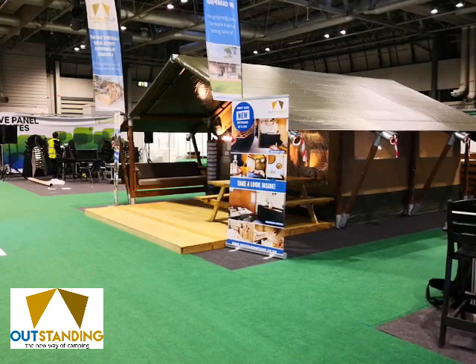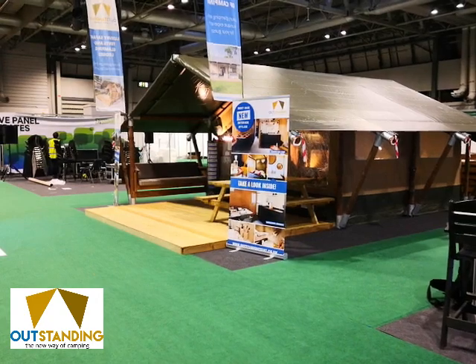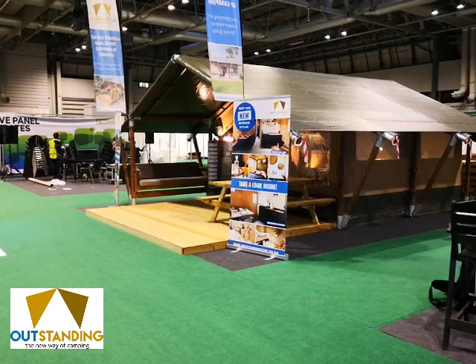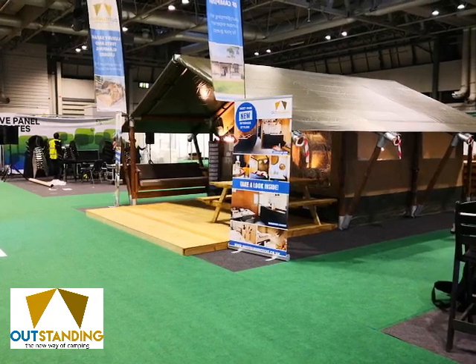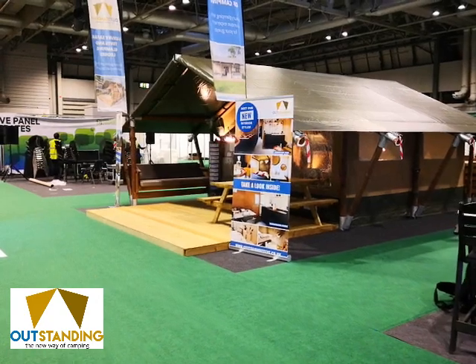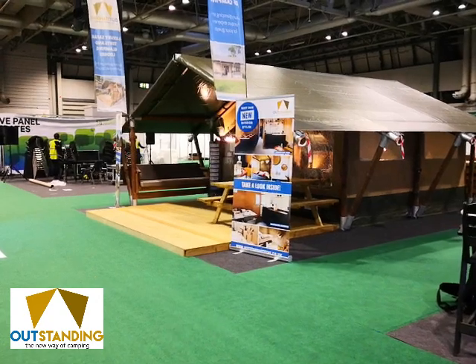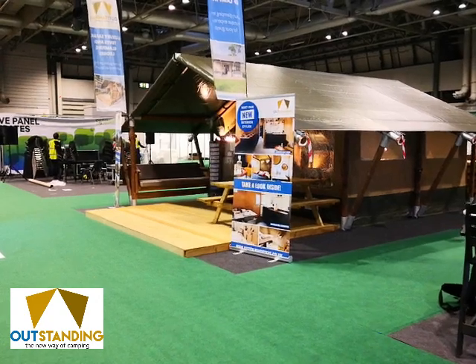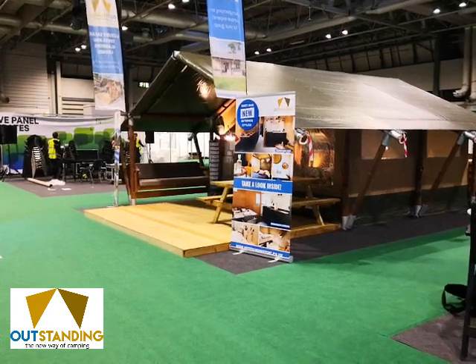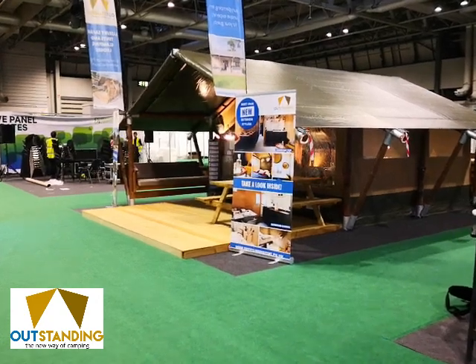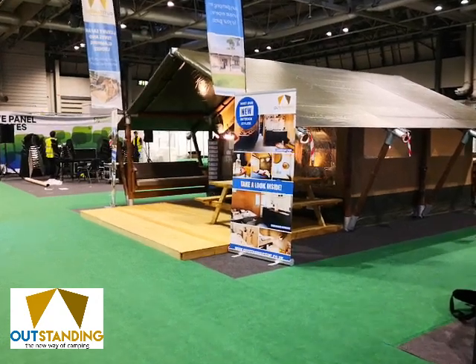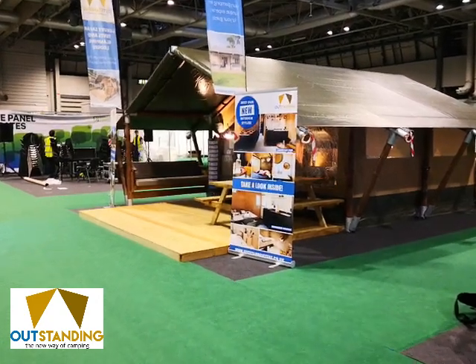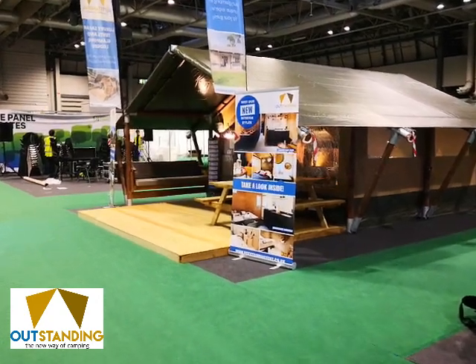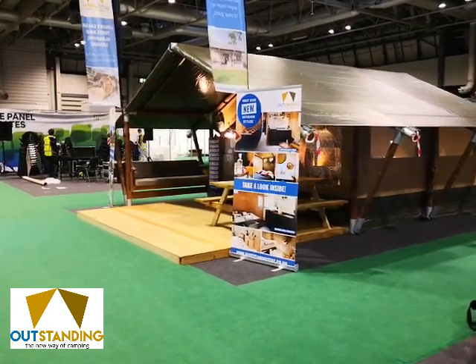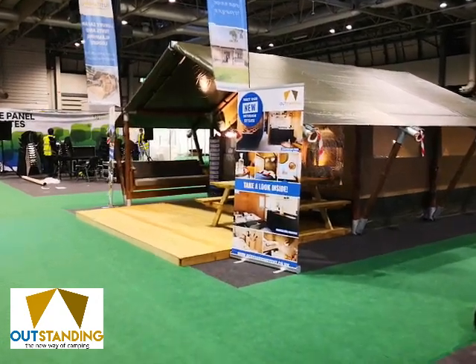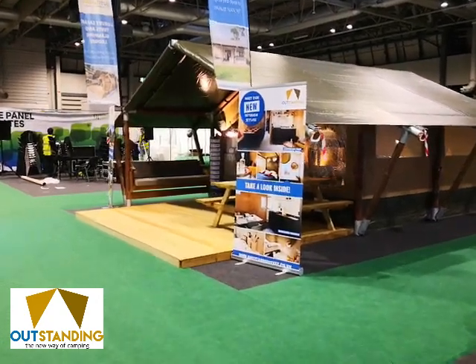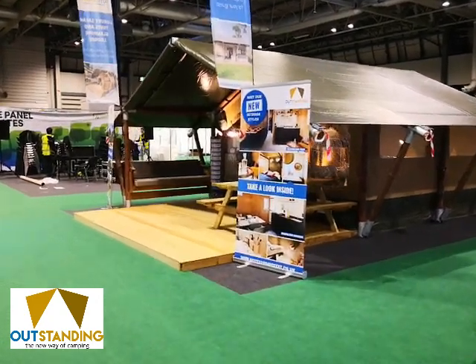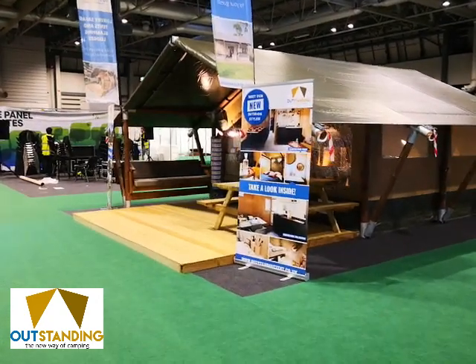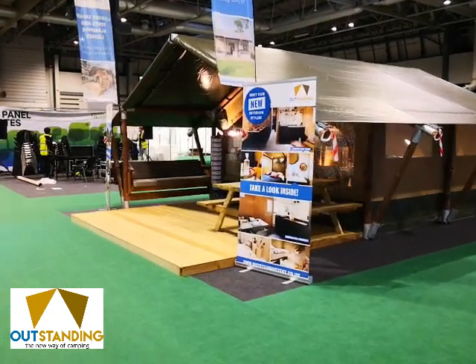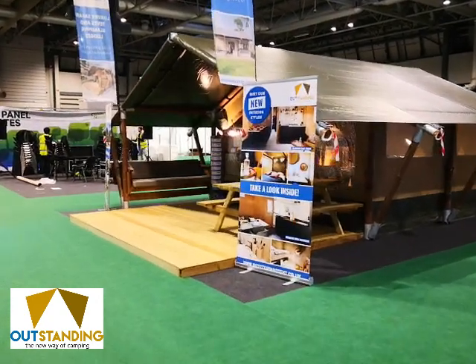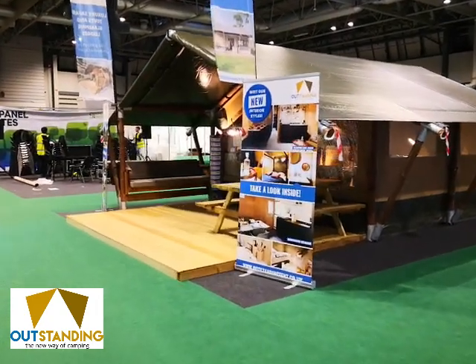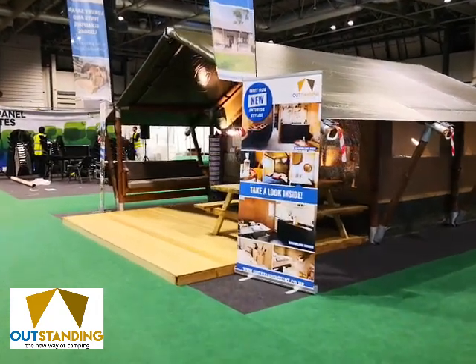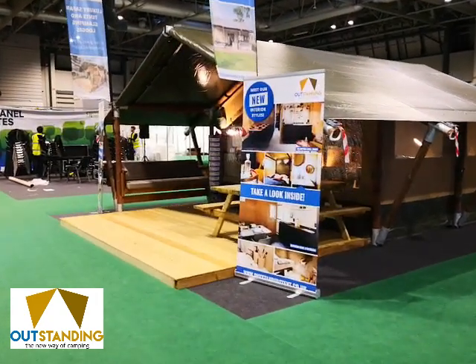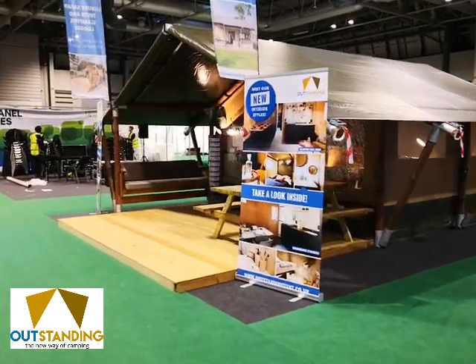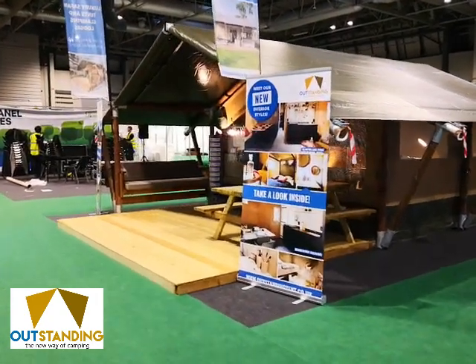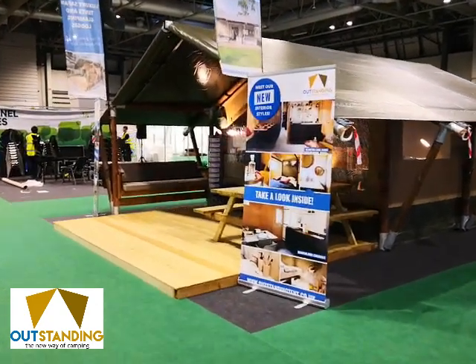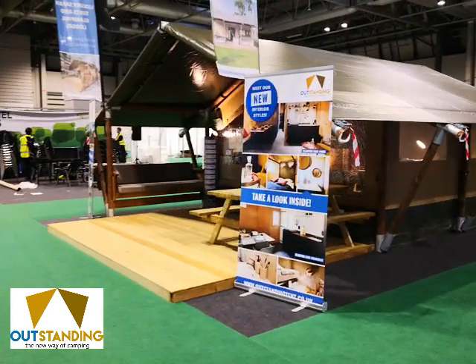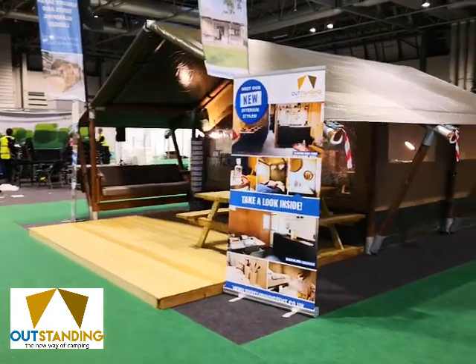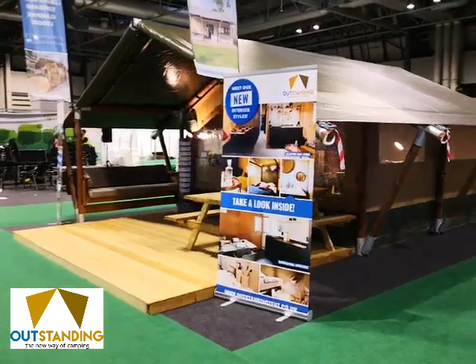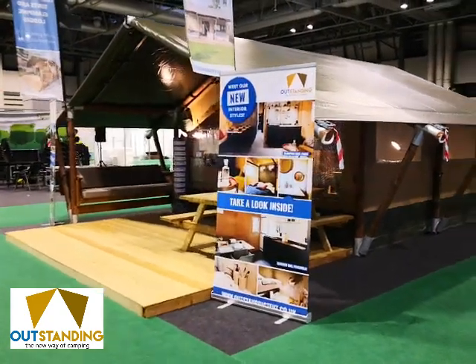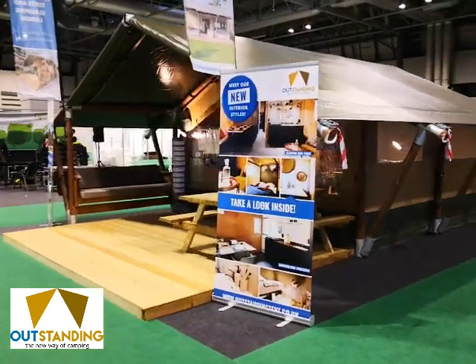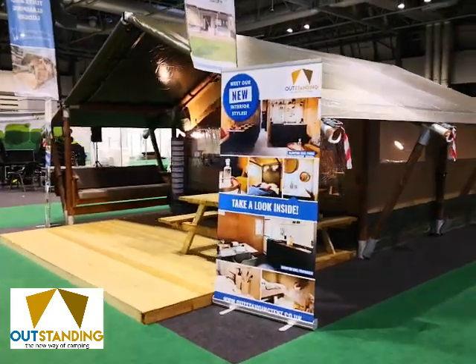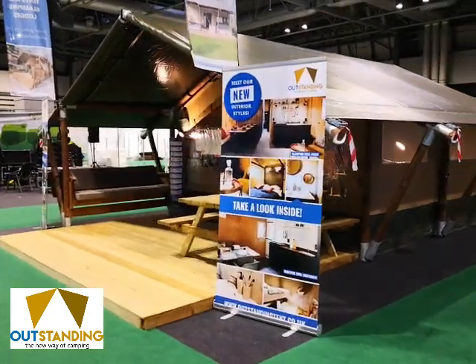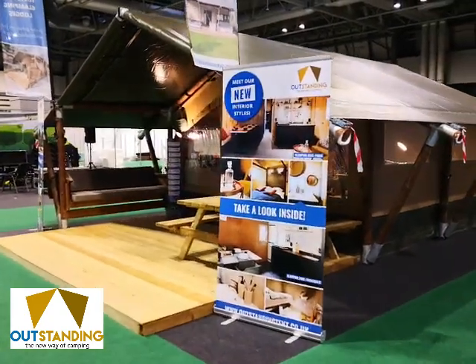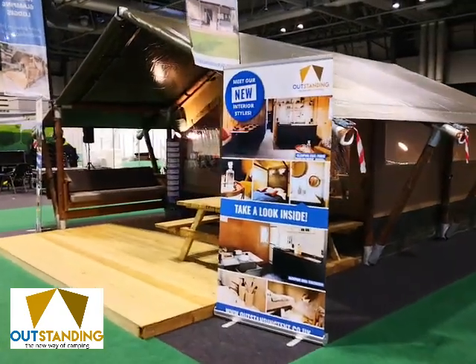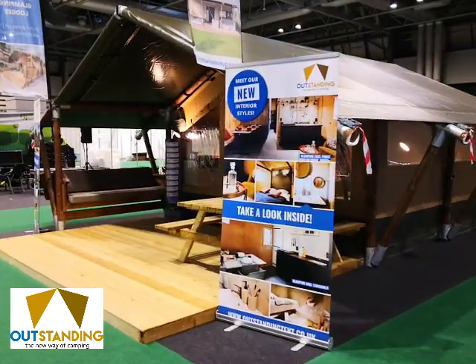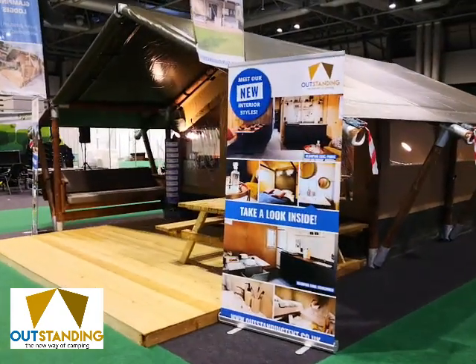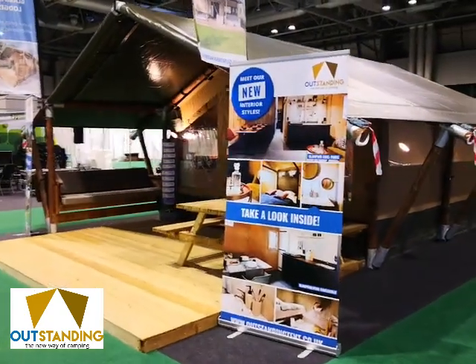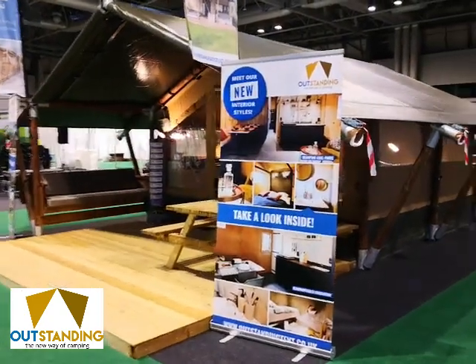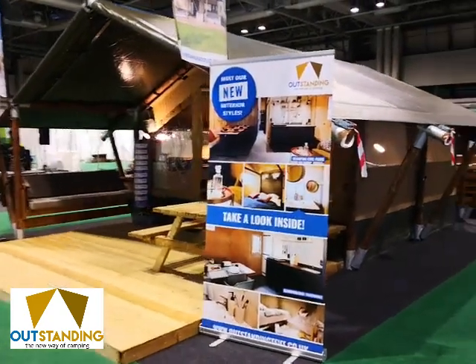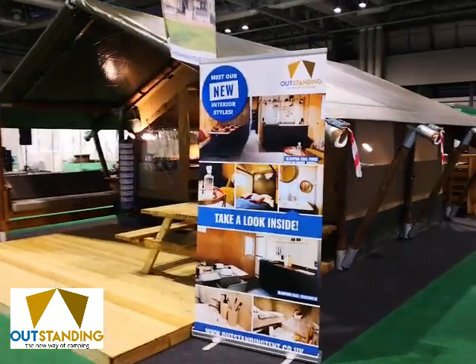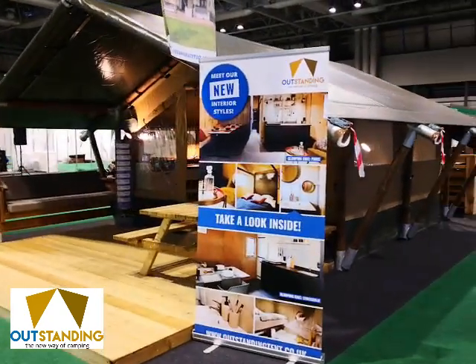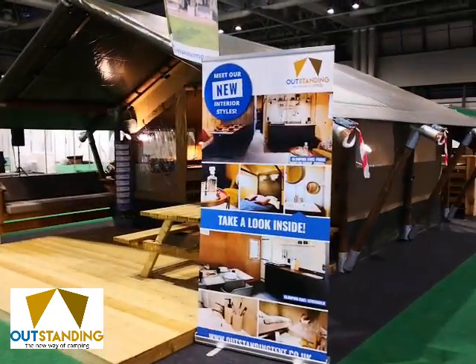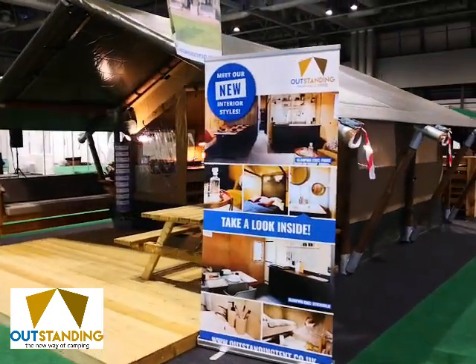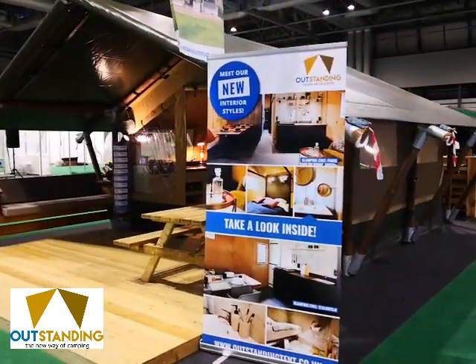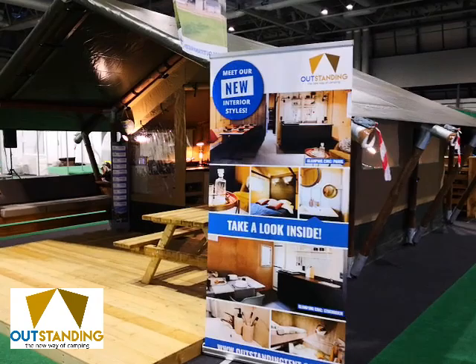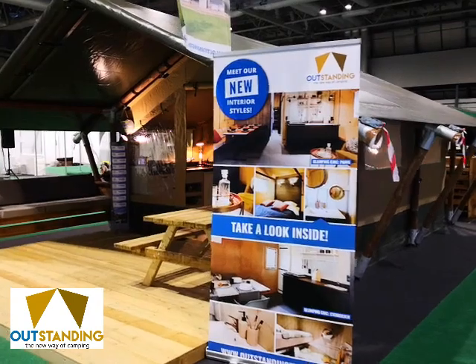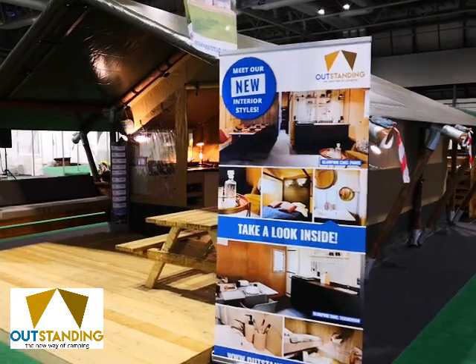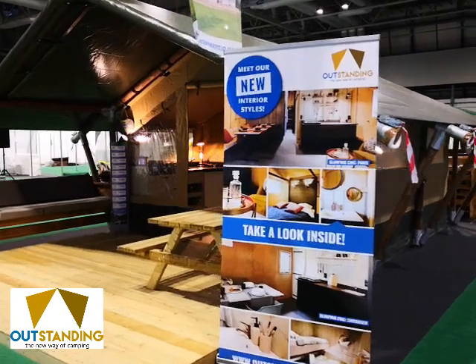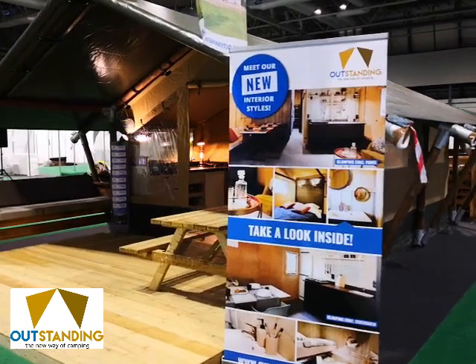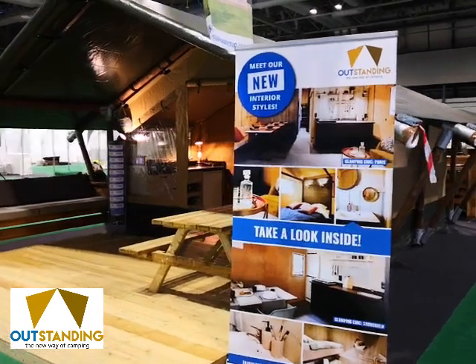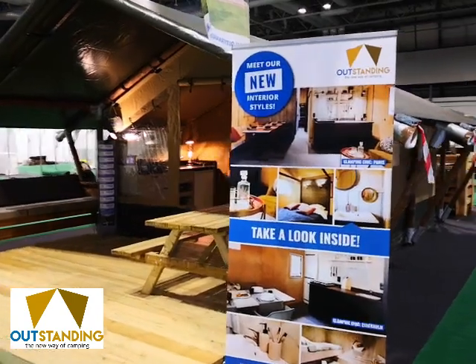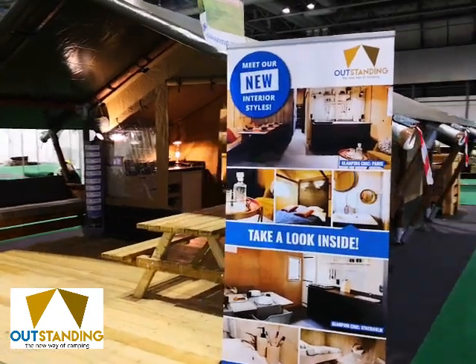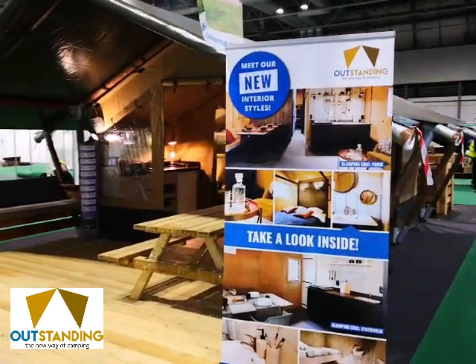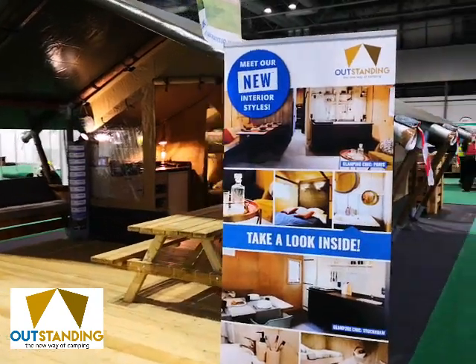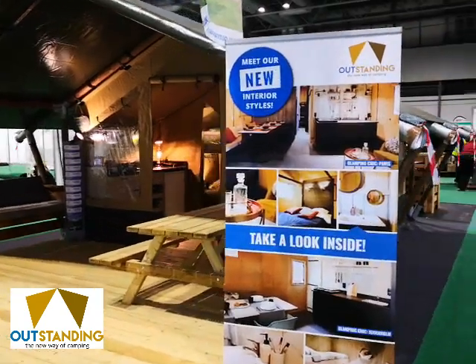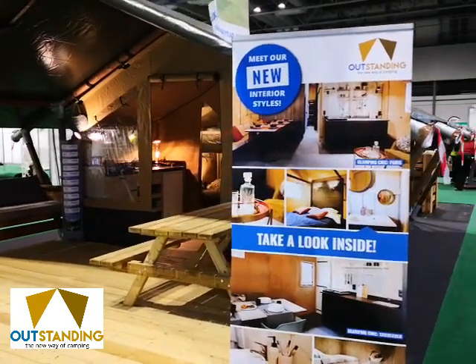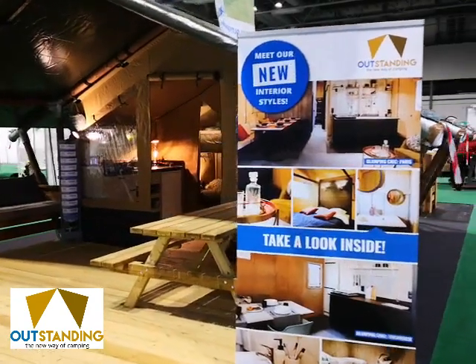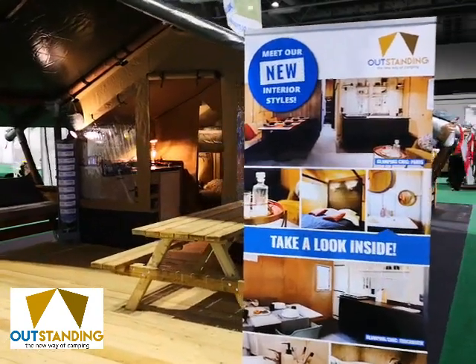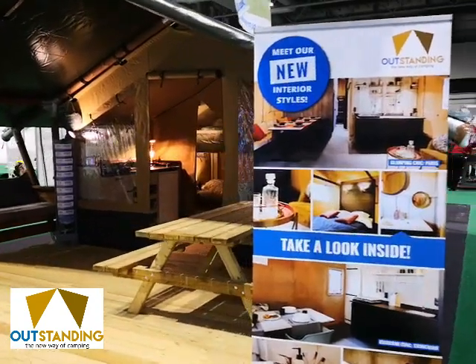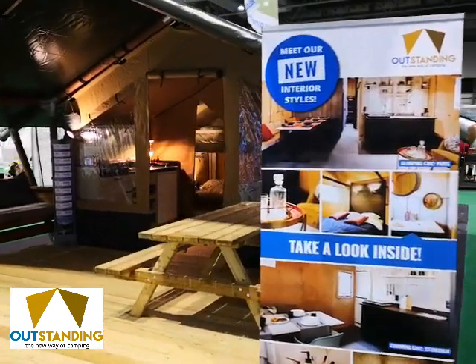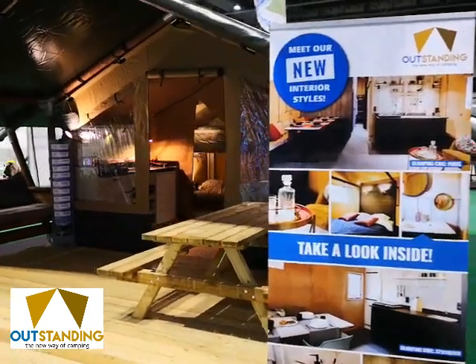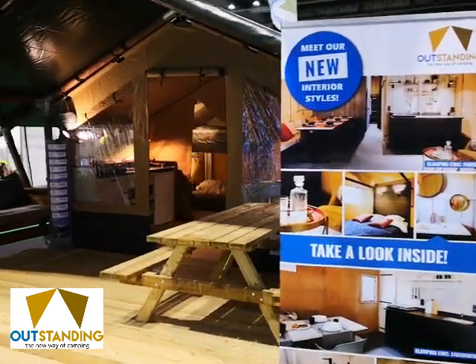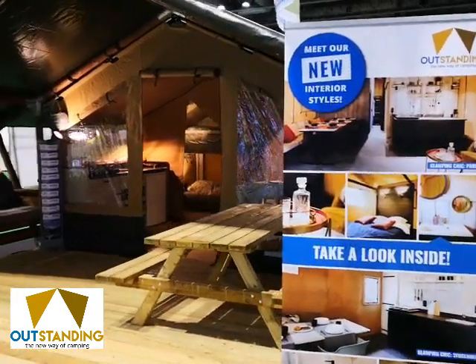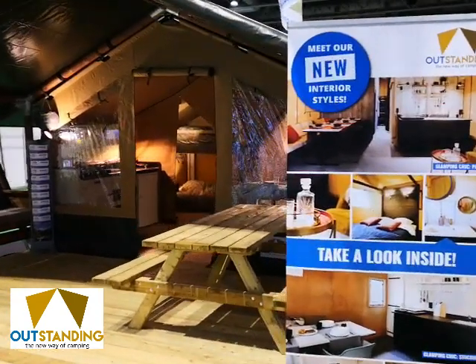Hi, it's James here from Outstanding Tents. We're at the NEC in Birmingham this Wednesday and Thursday with the compact safari tent.